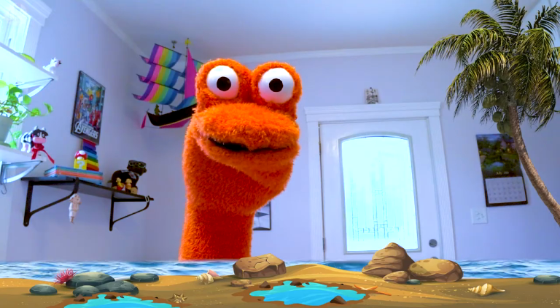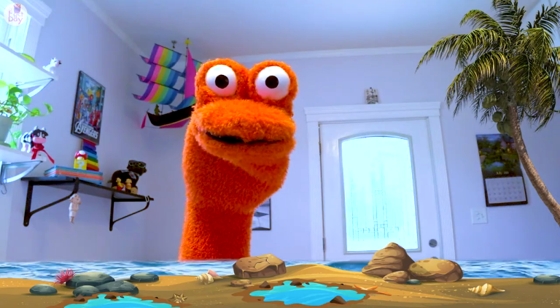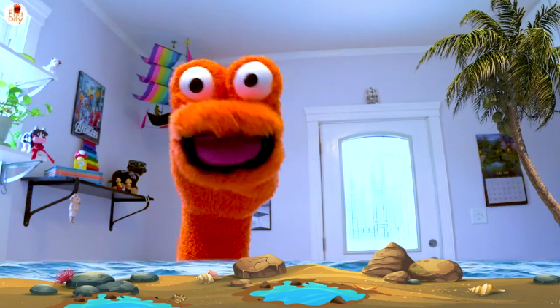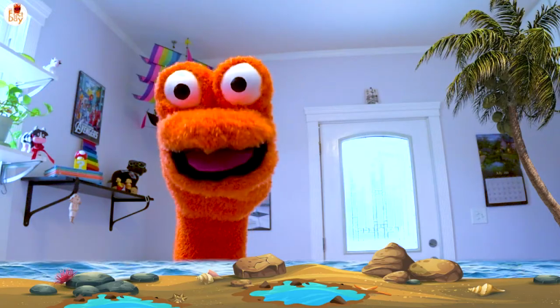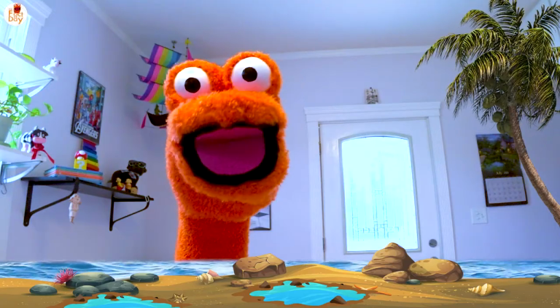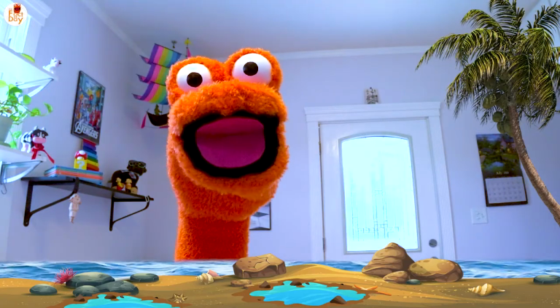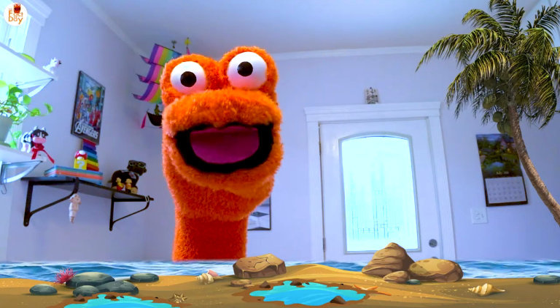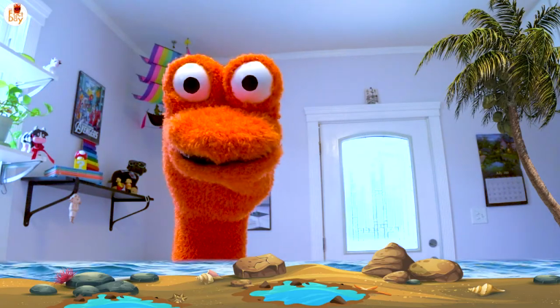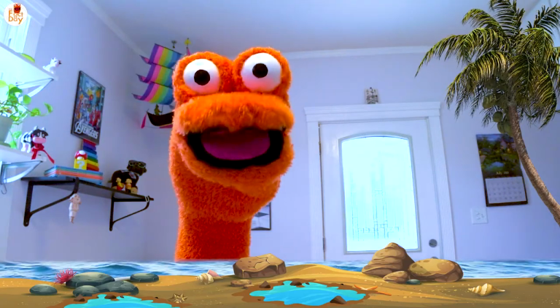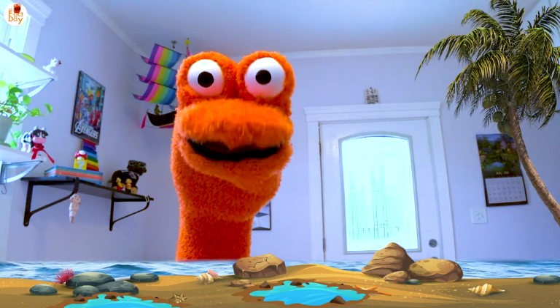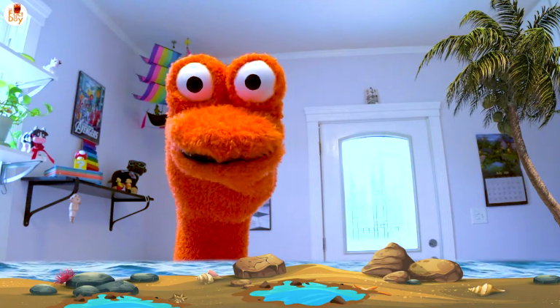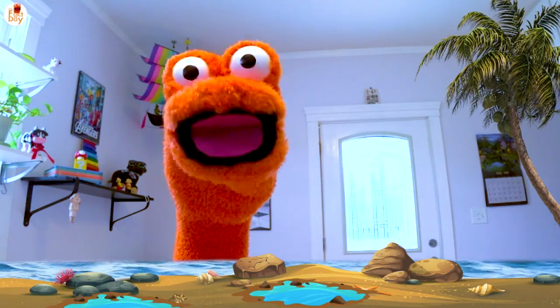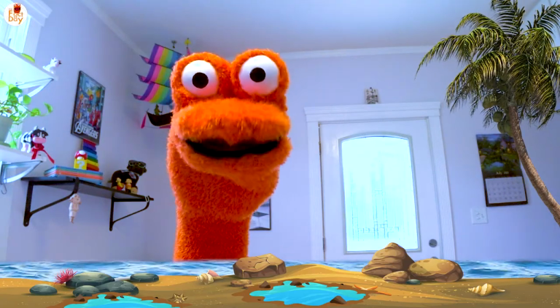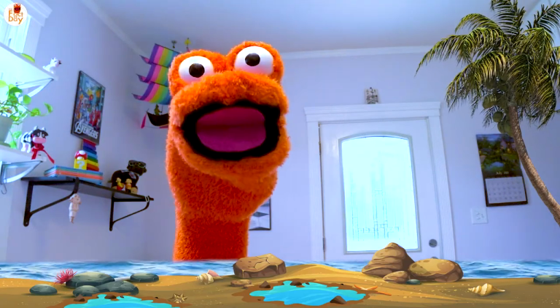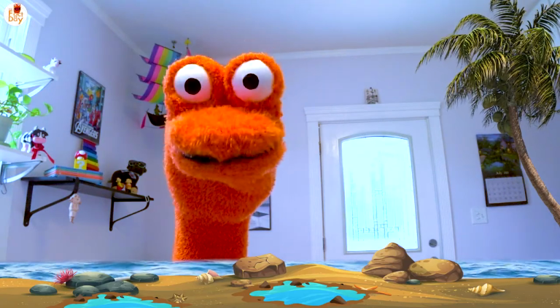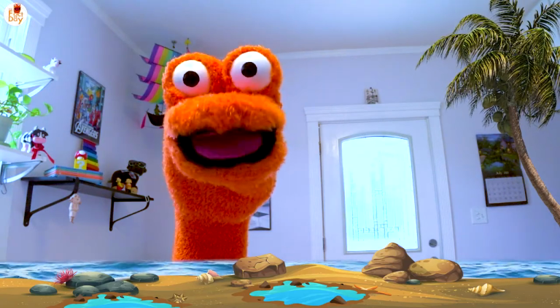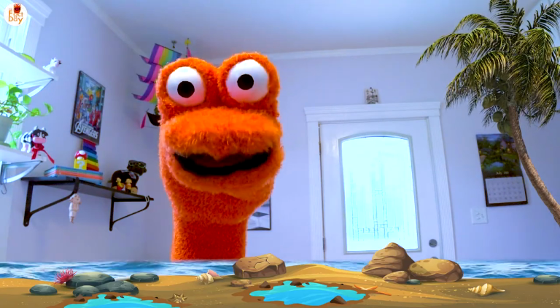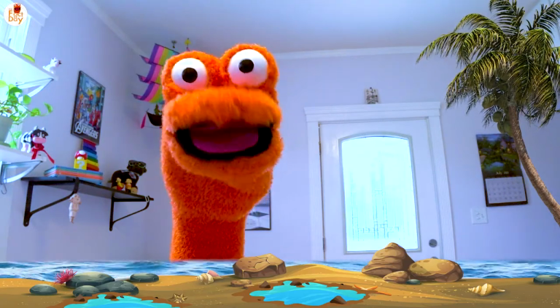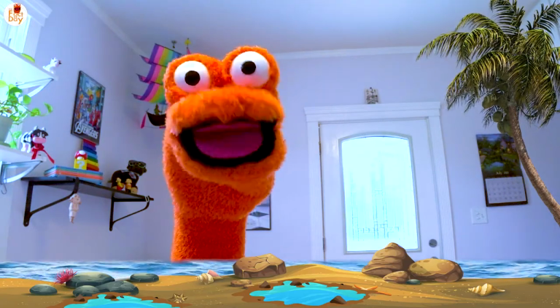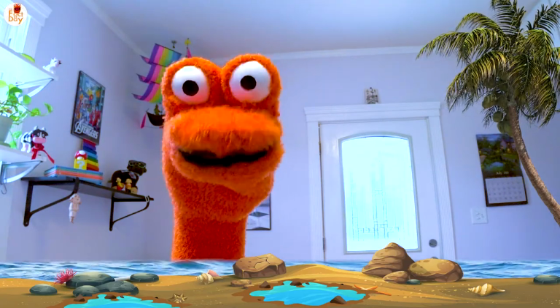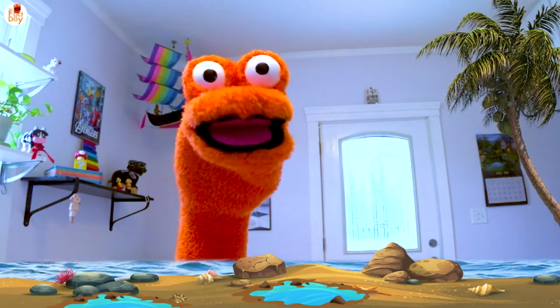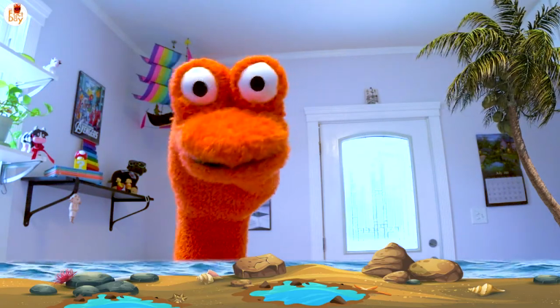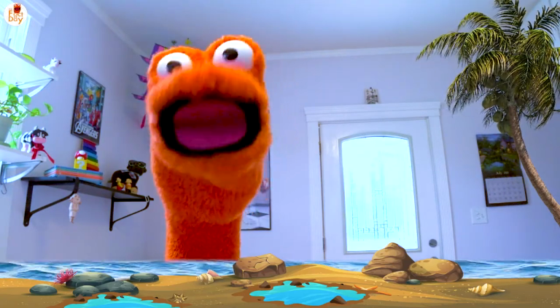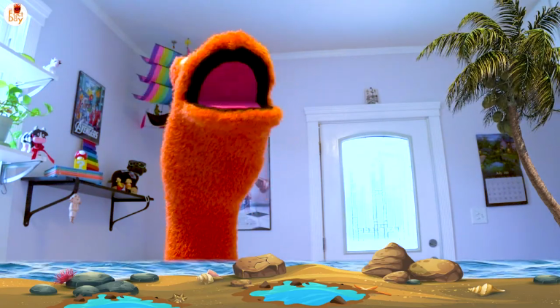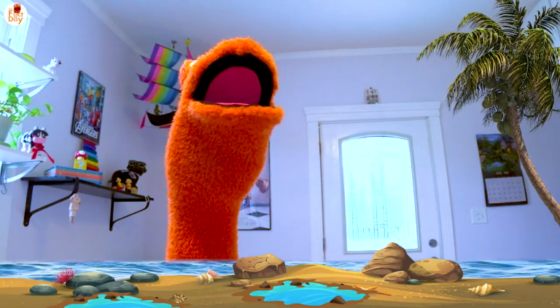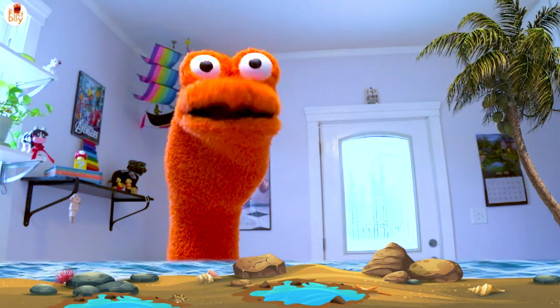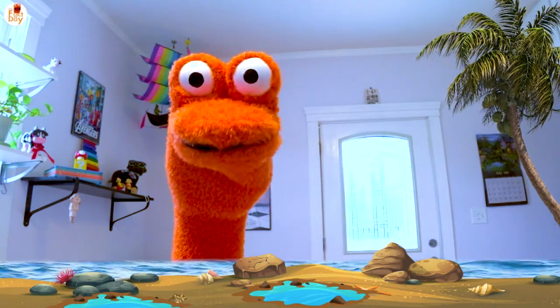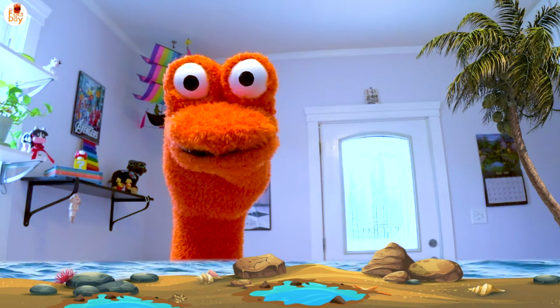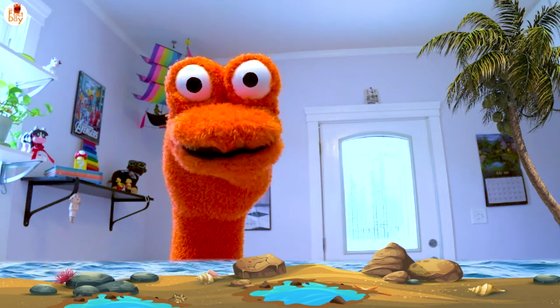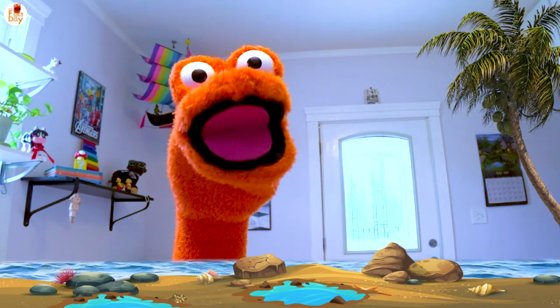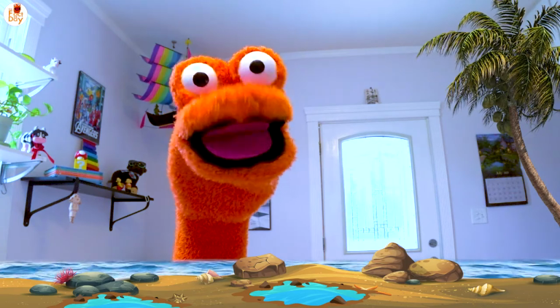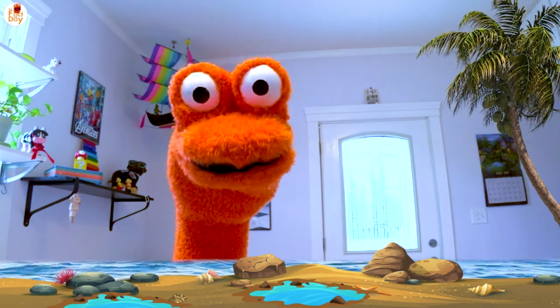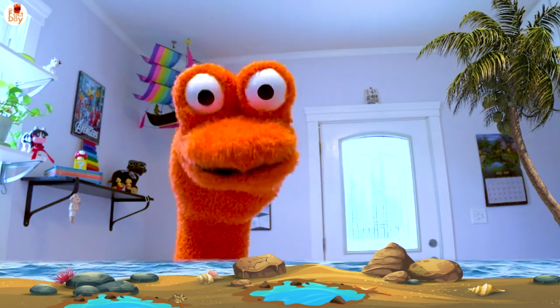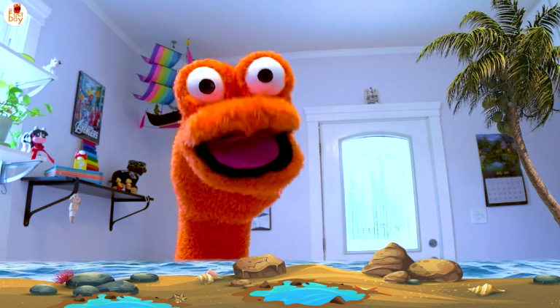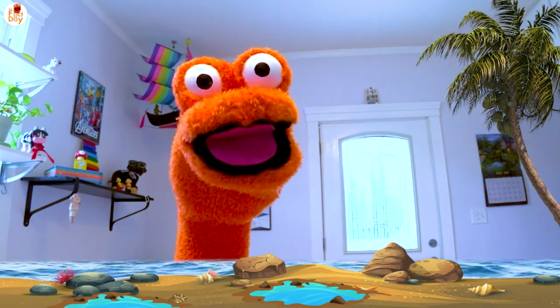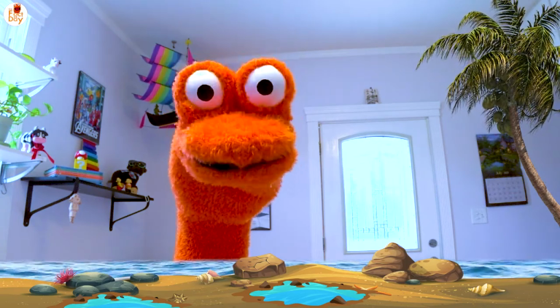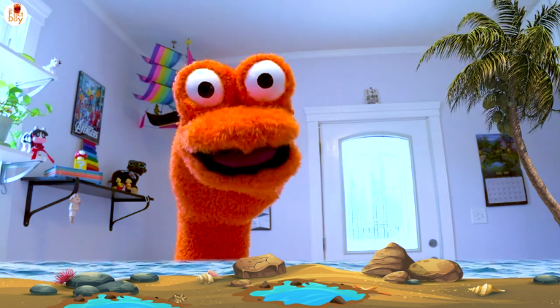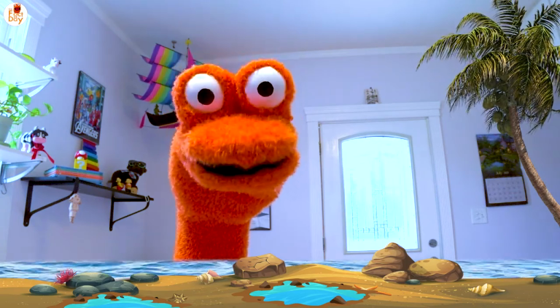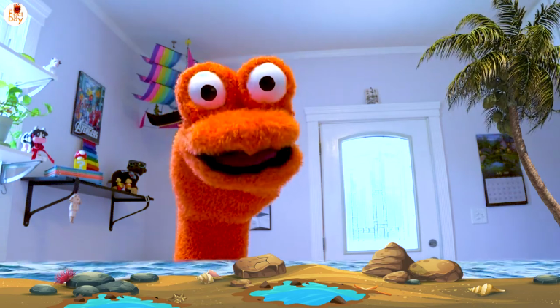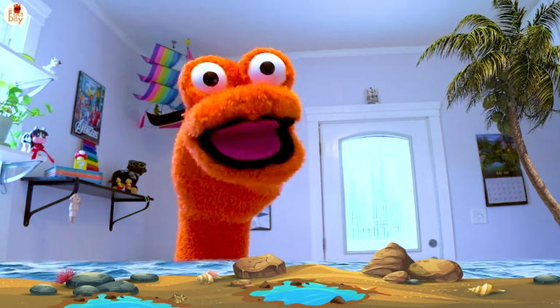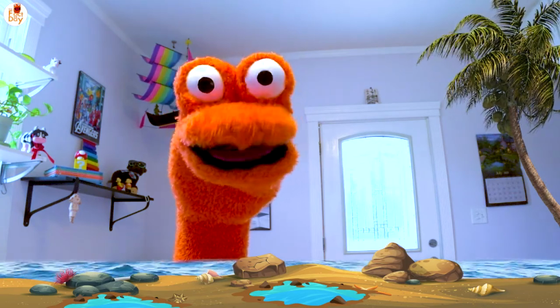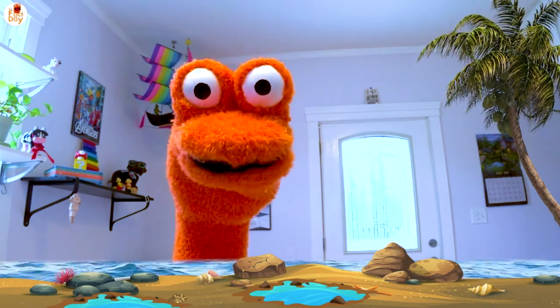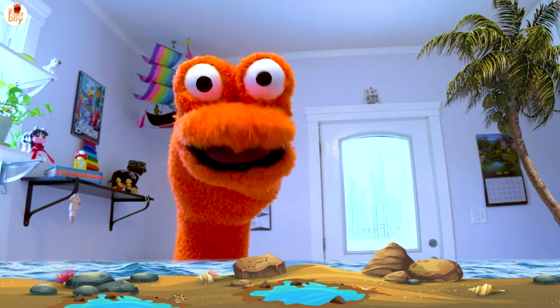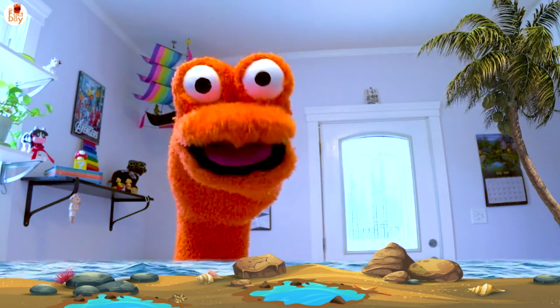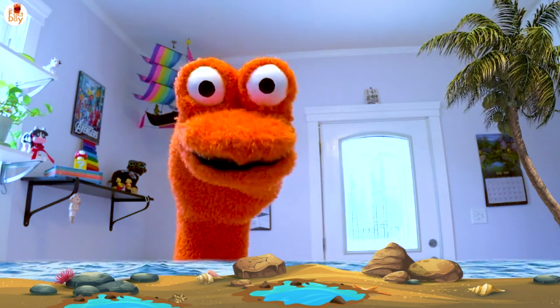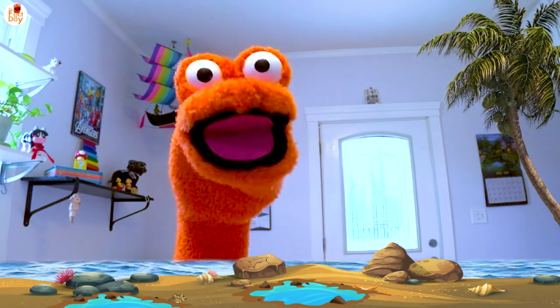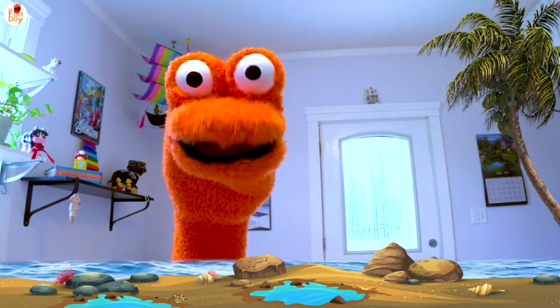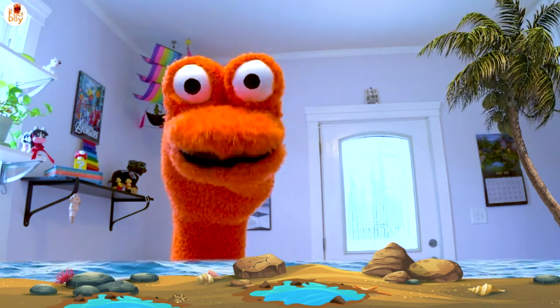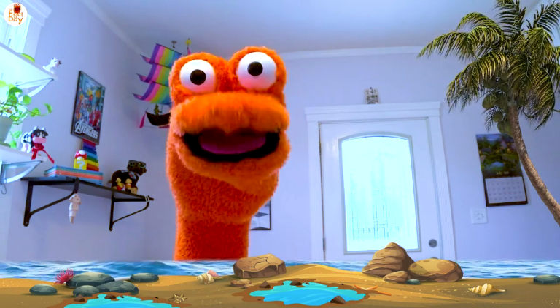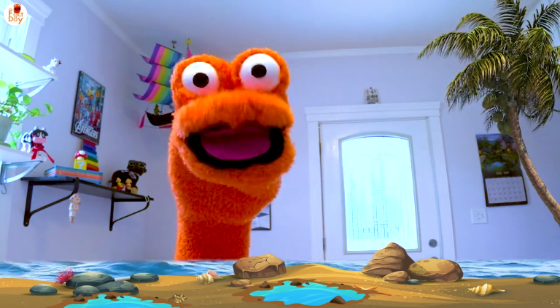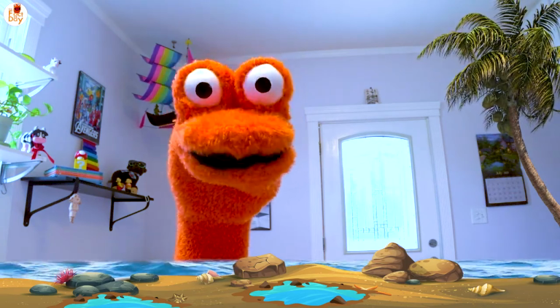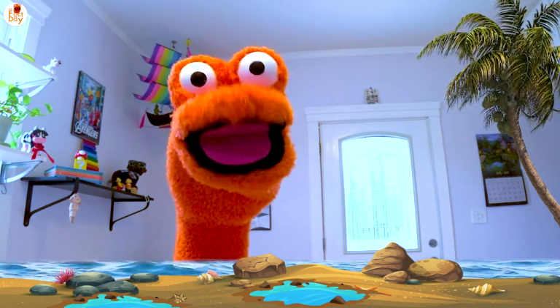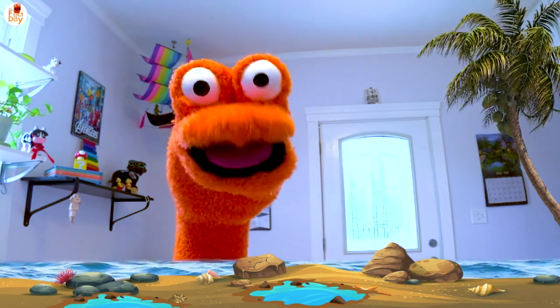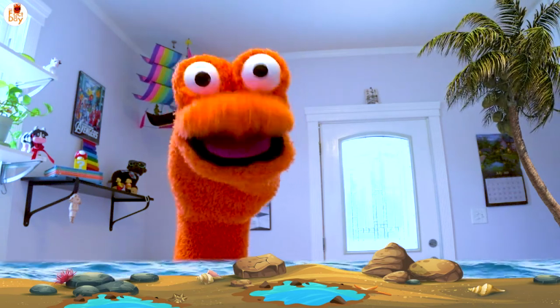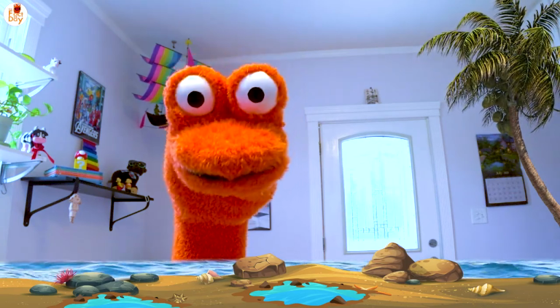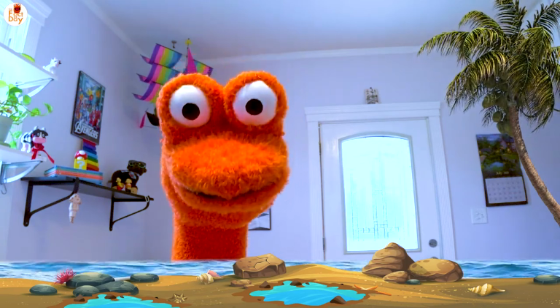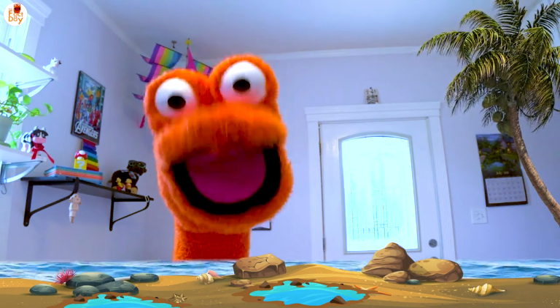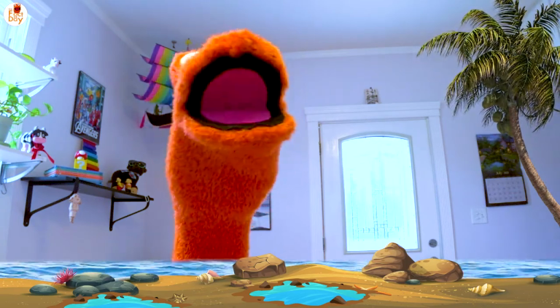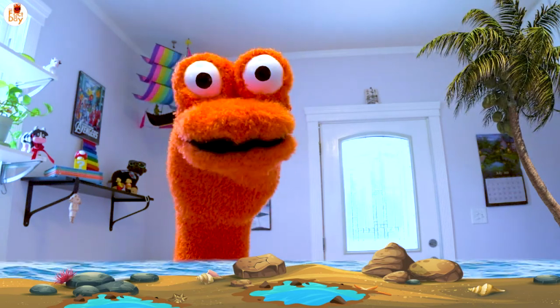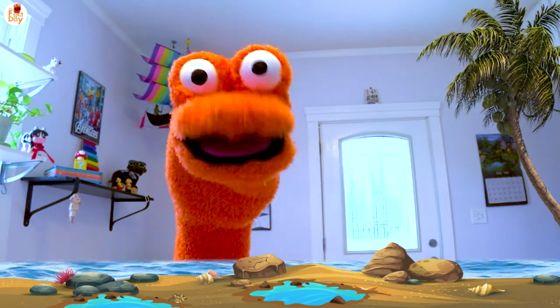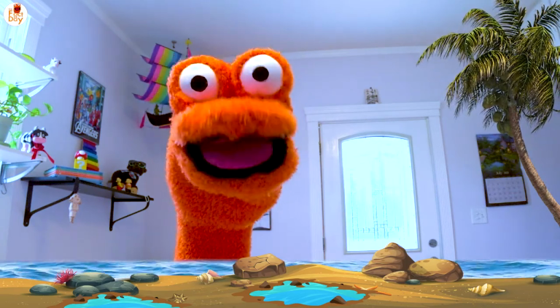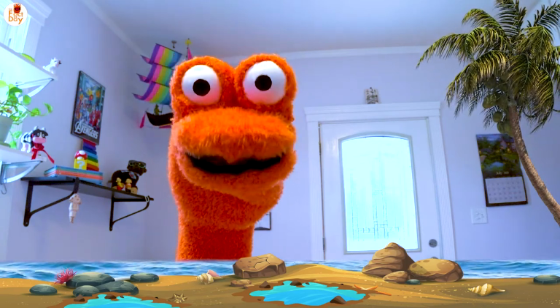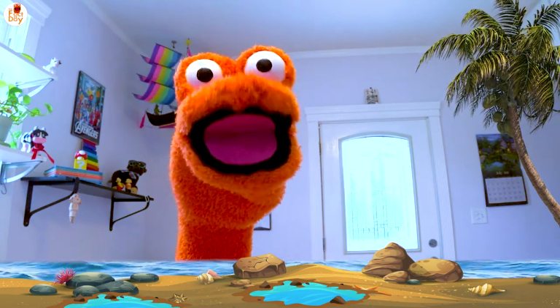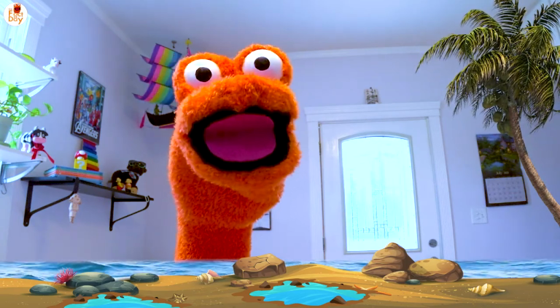Hello and welcome to the Fact Today Show. I'm your host Mr. Toes, and today's sea animal fact is shellingly cool.